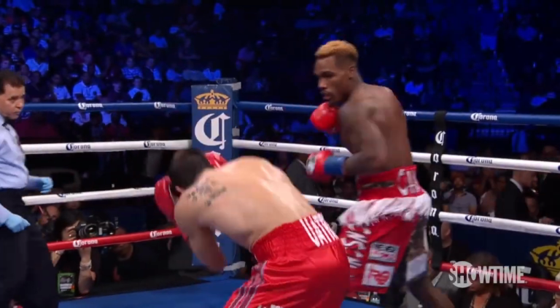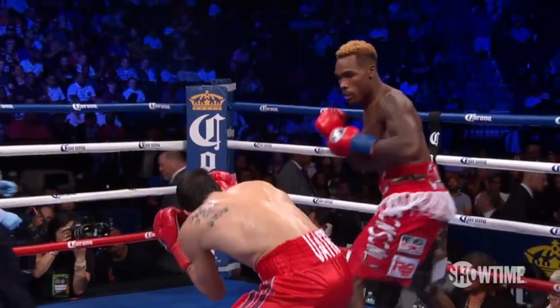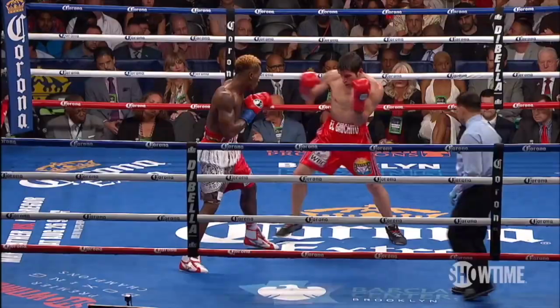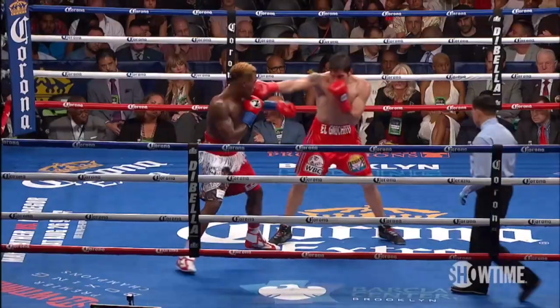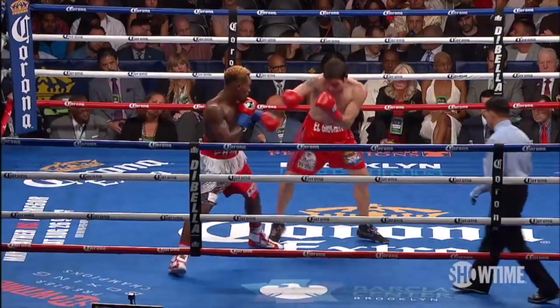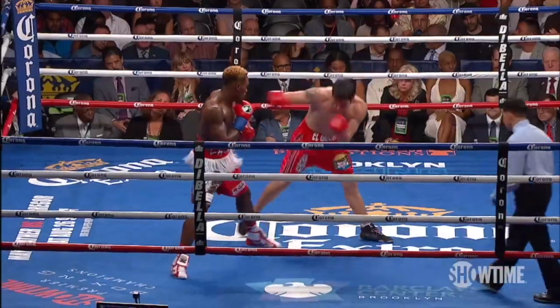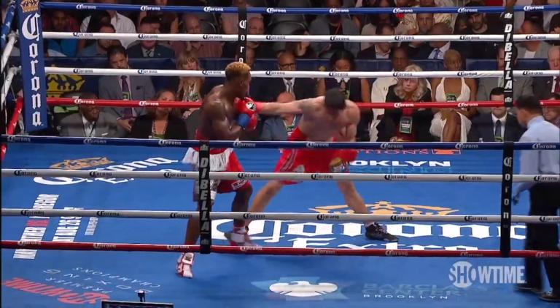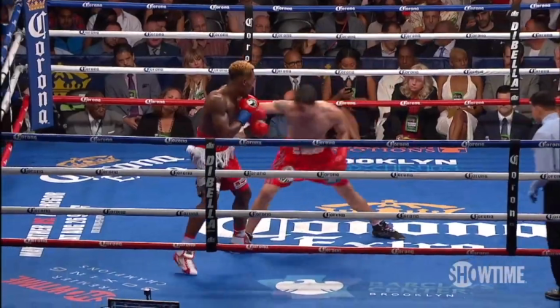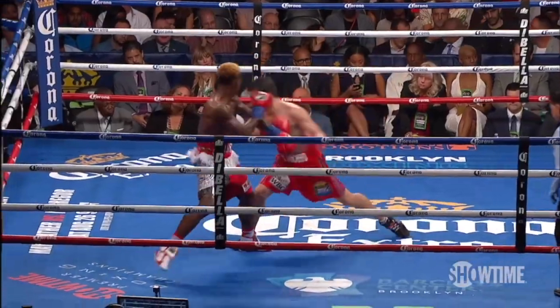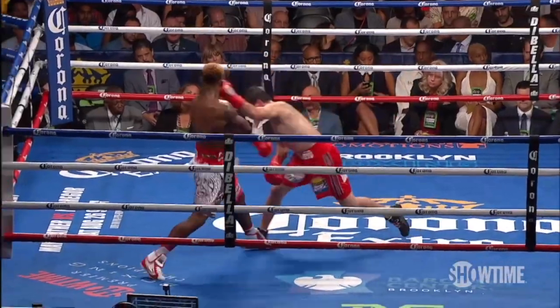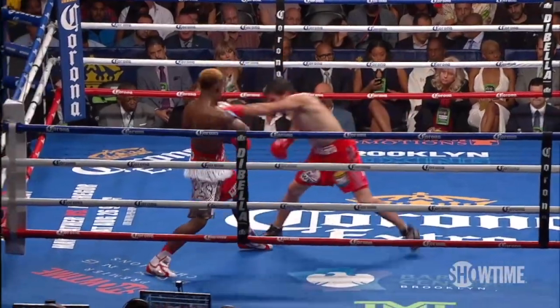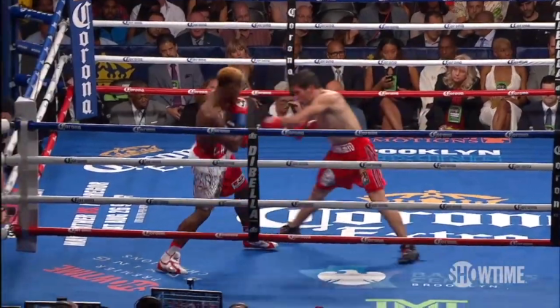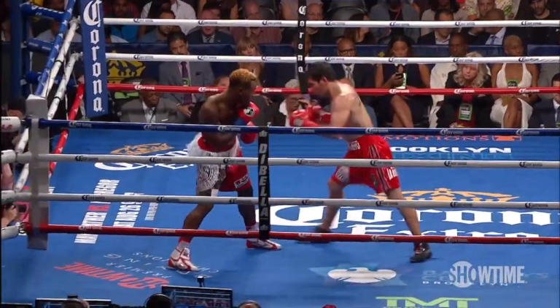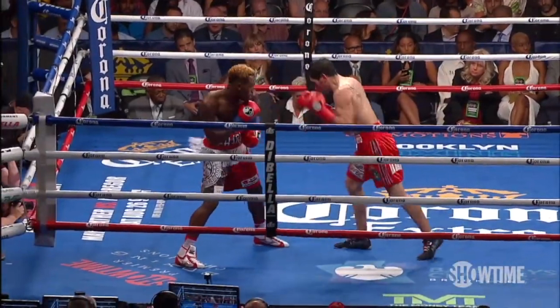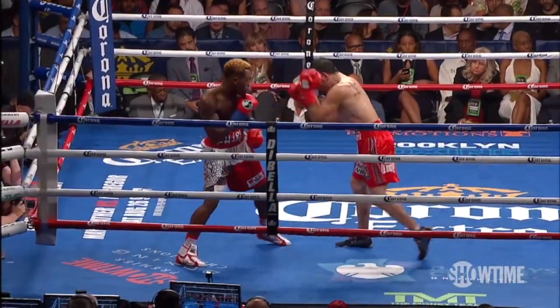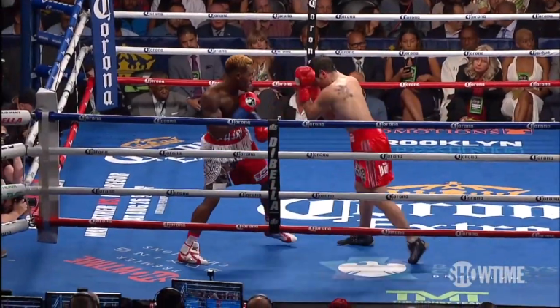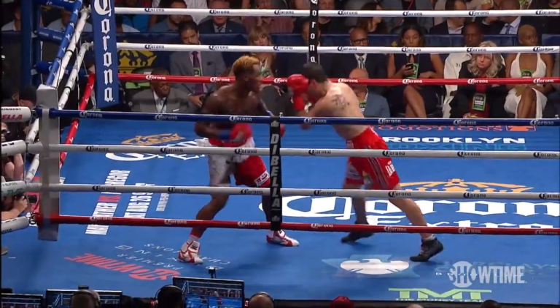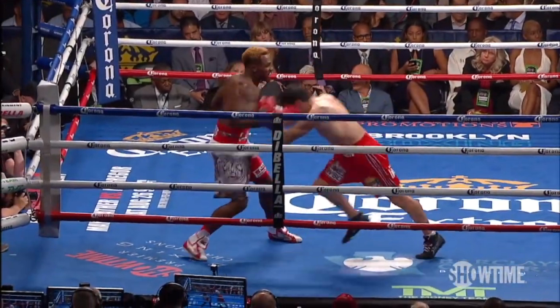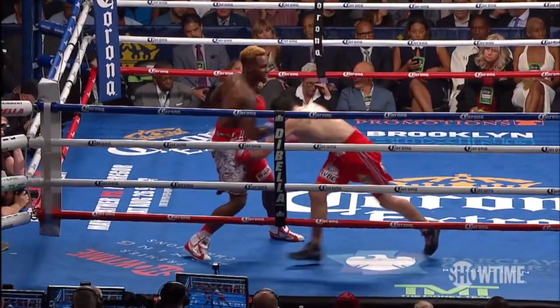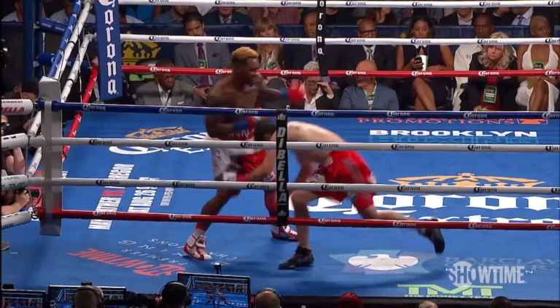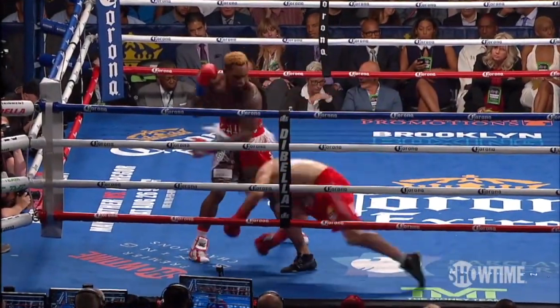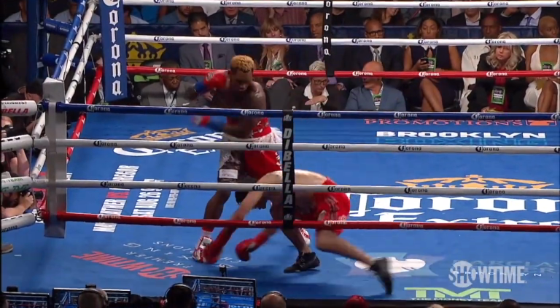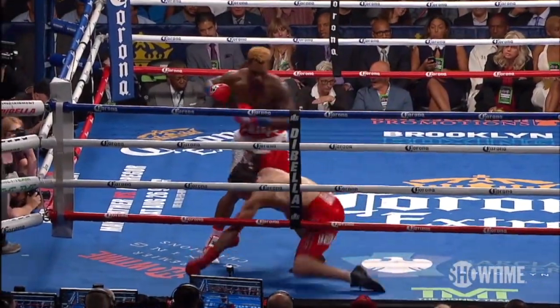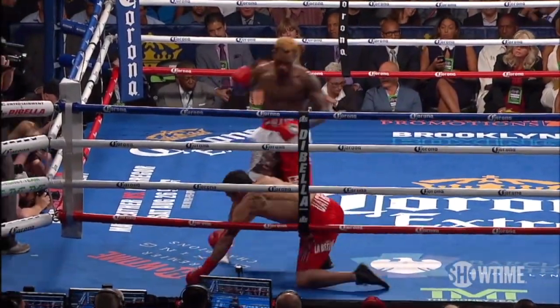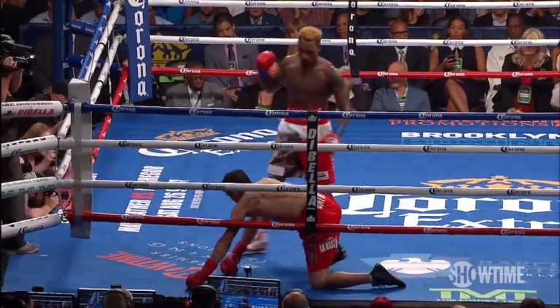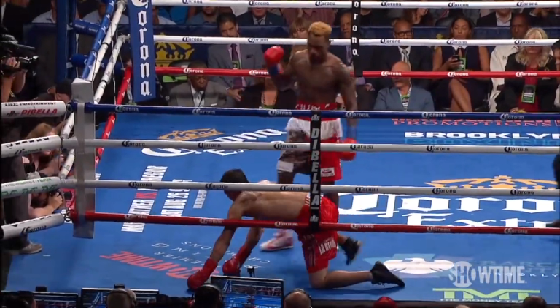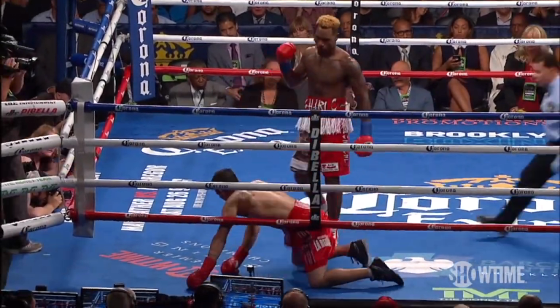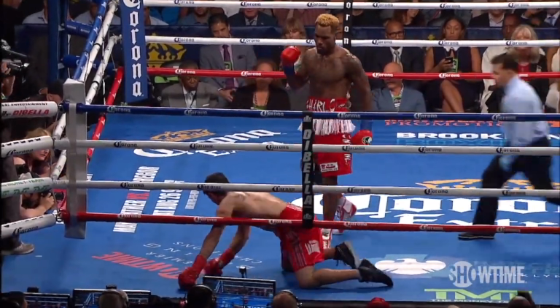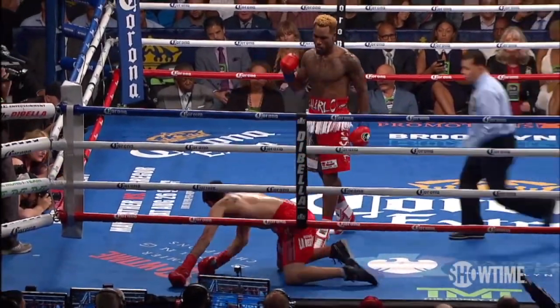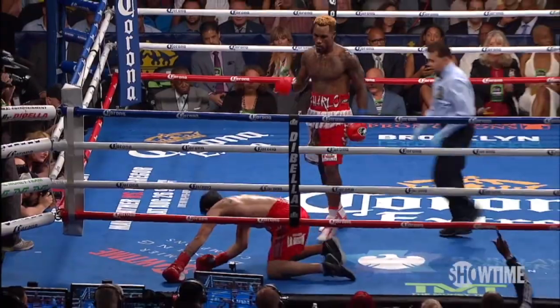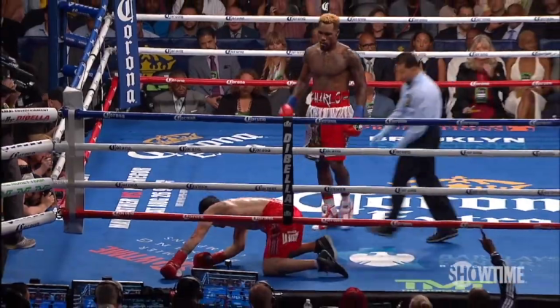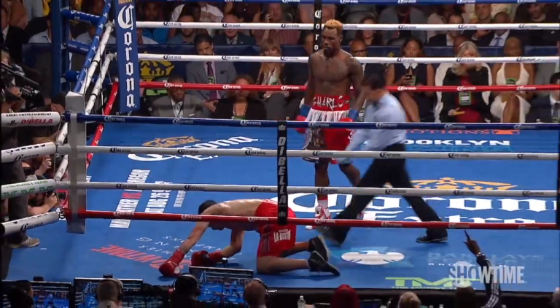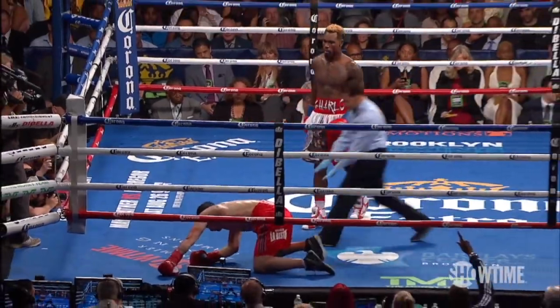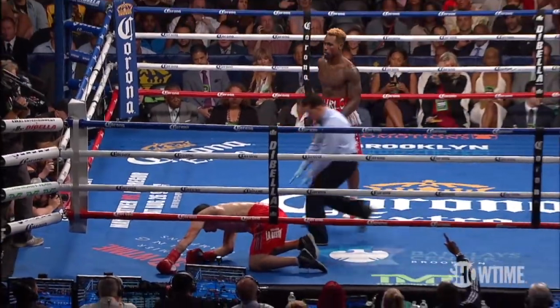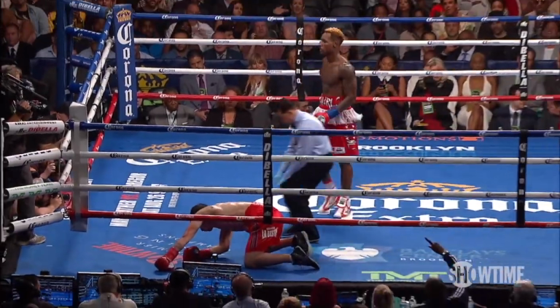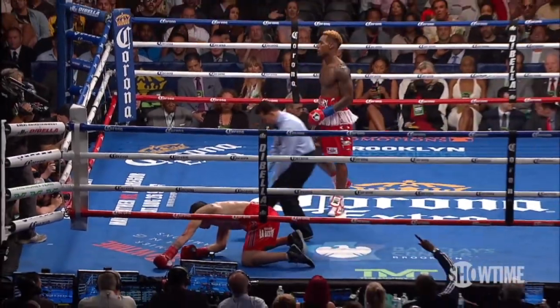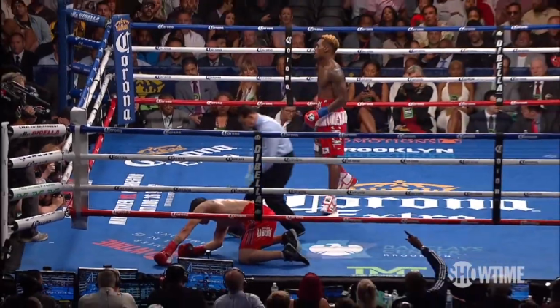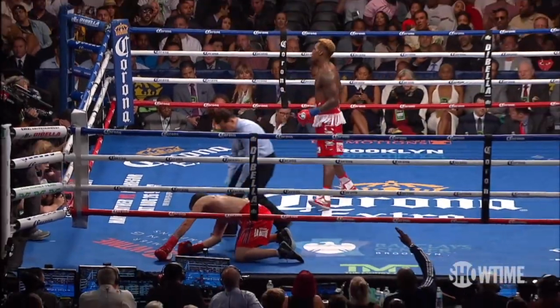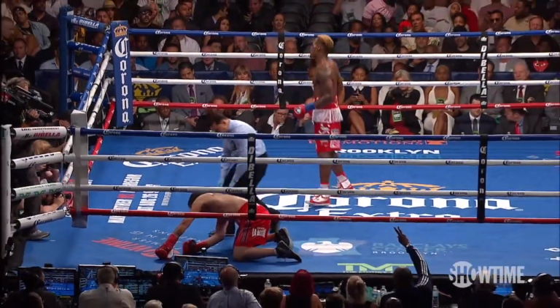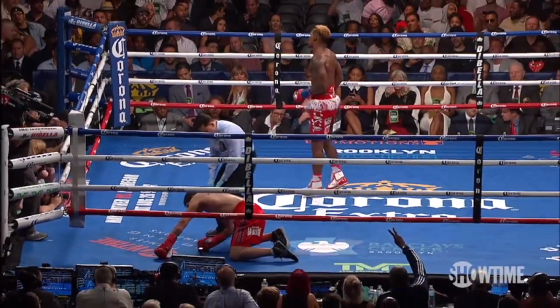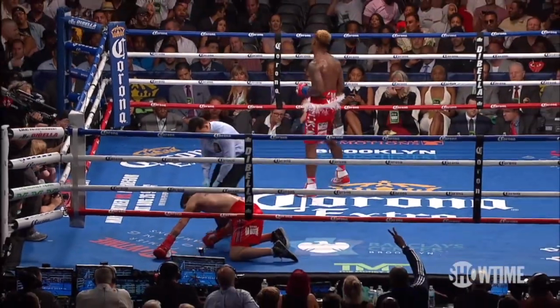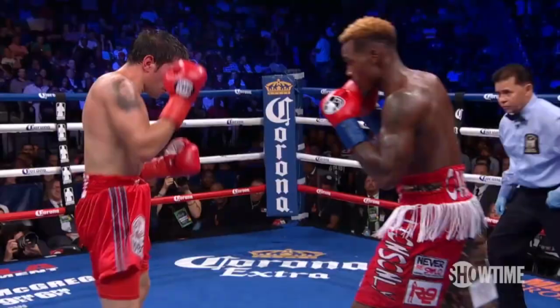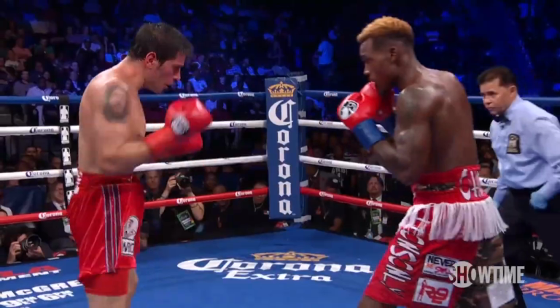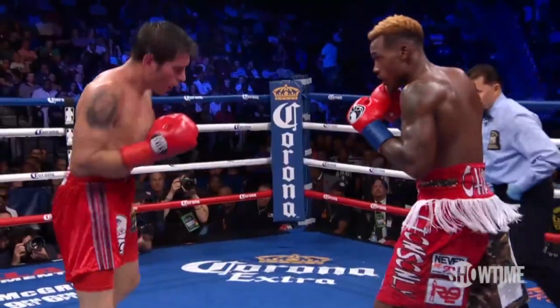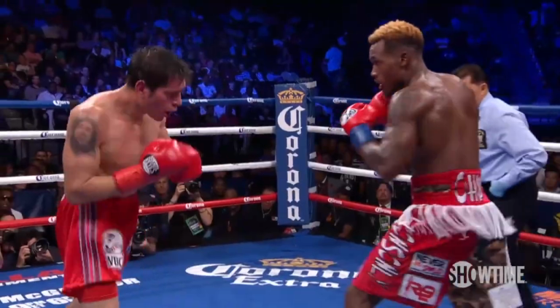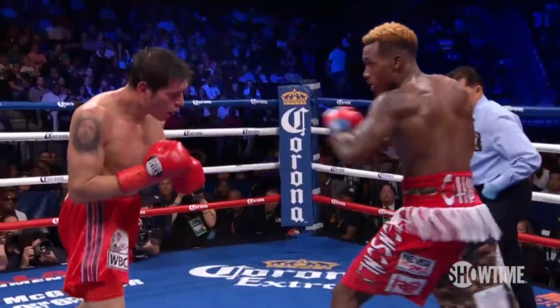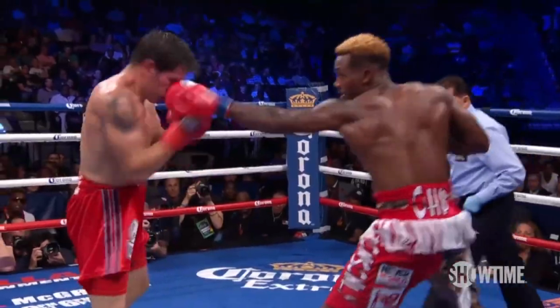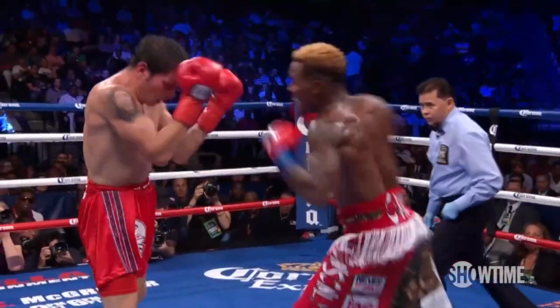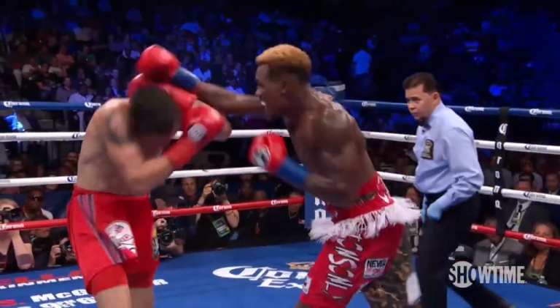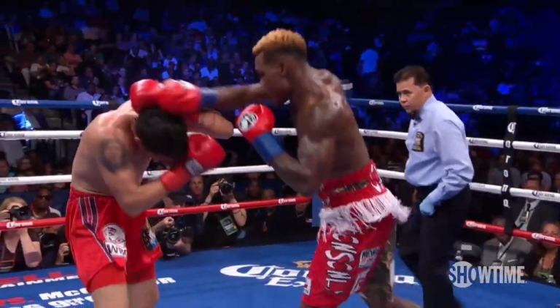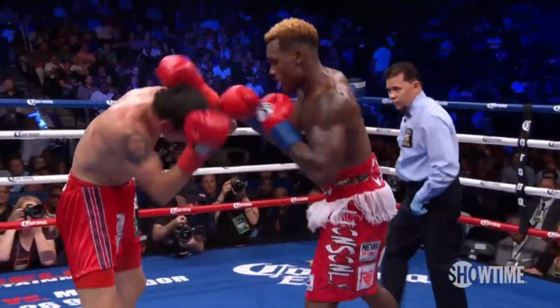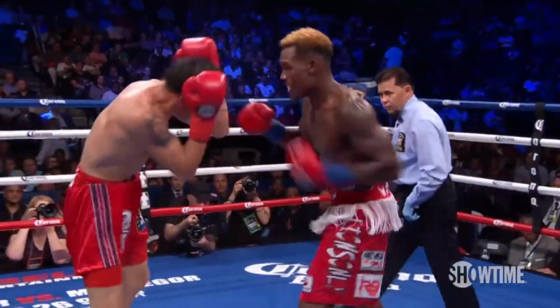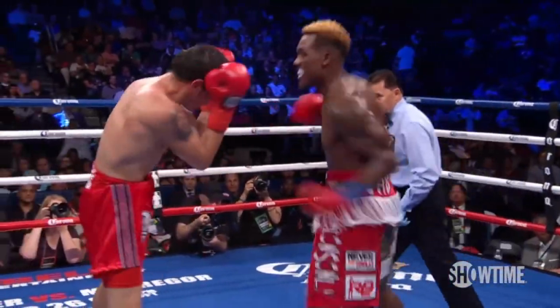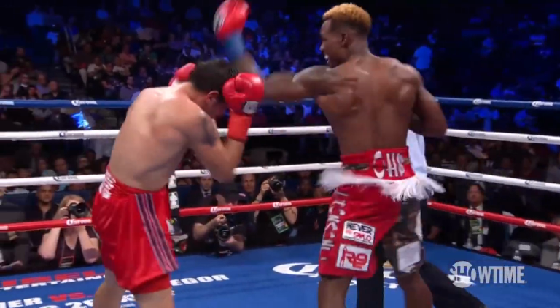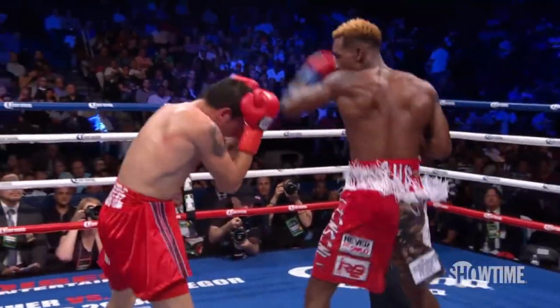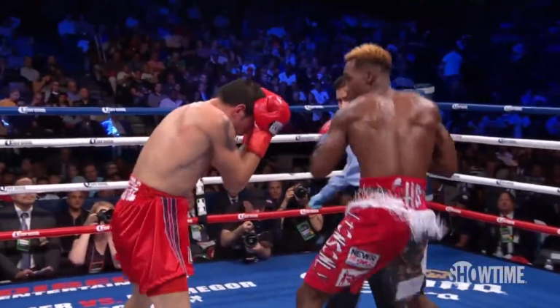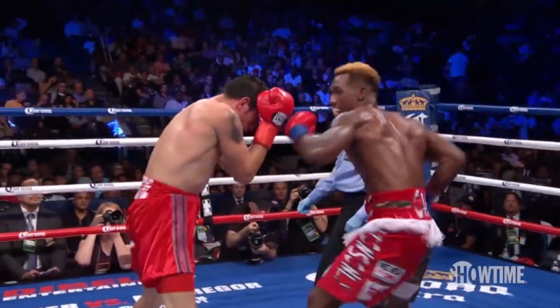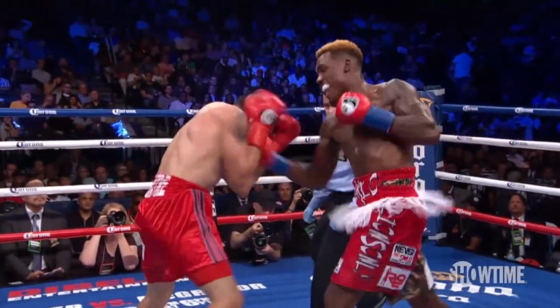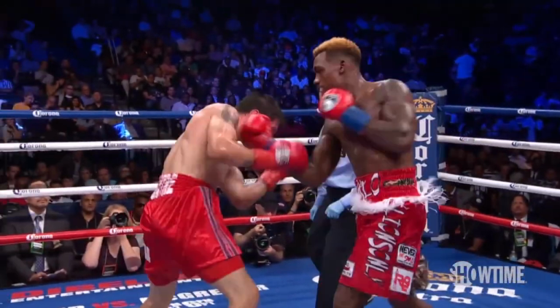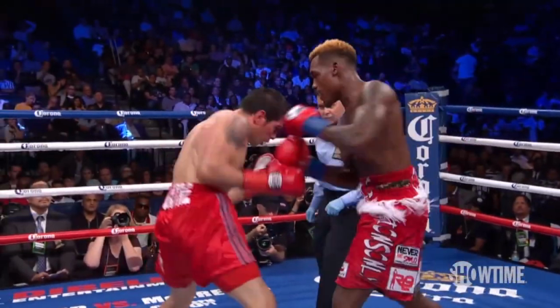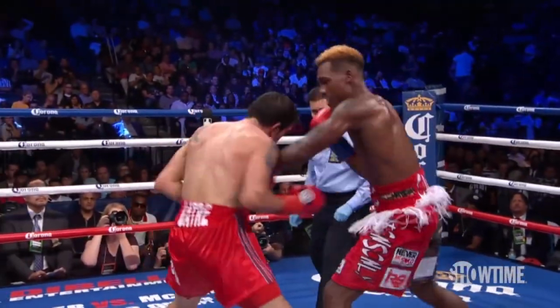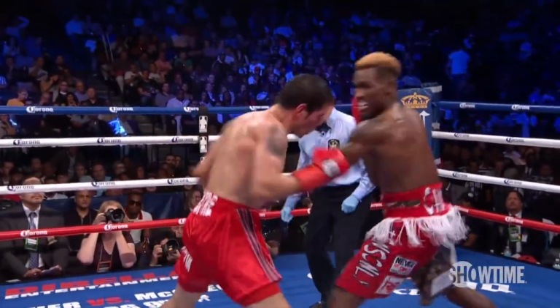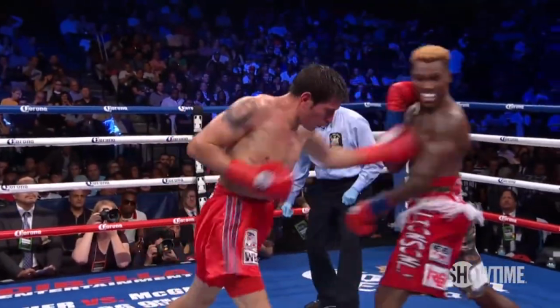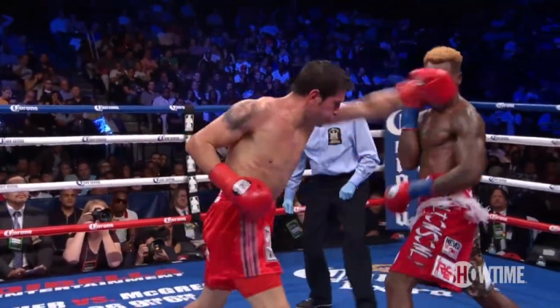There was a right uppercut knockdown in round two. I took a knockdown in round four that brought him our support.